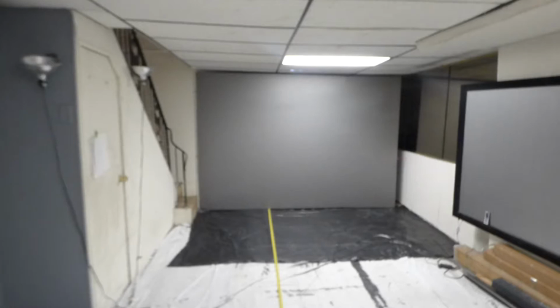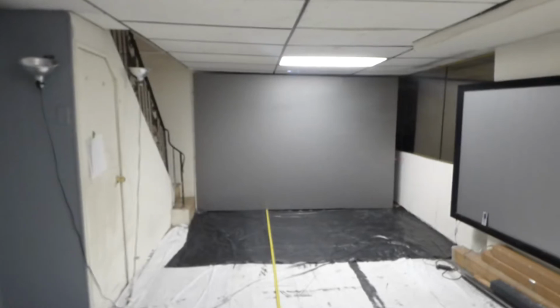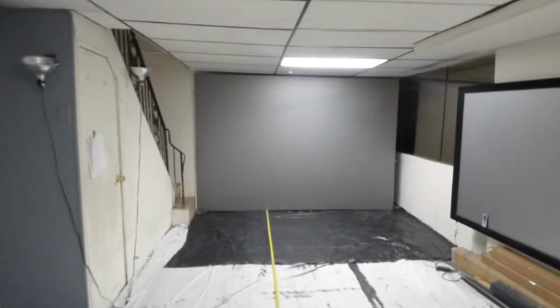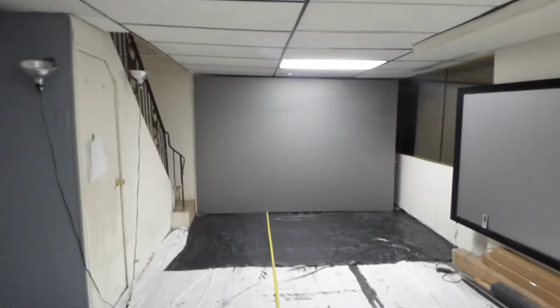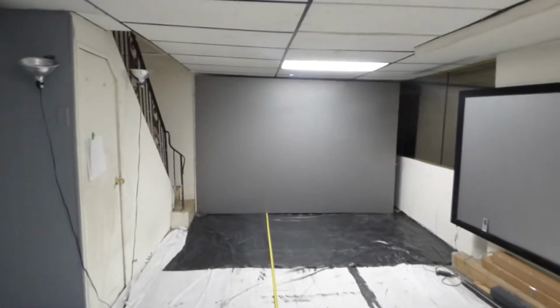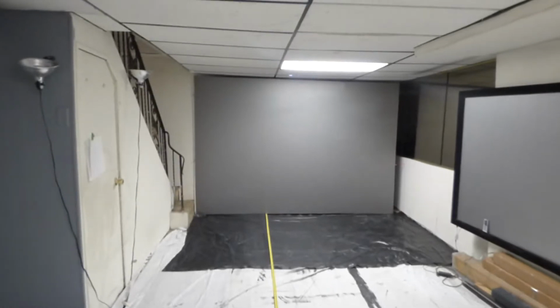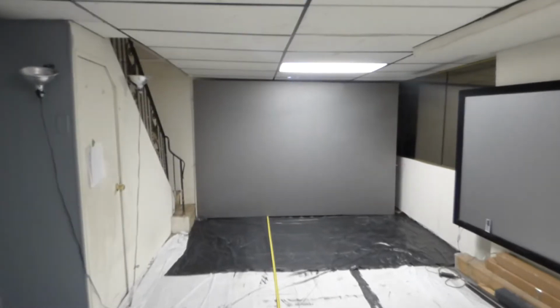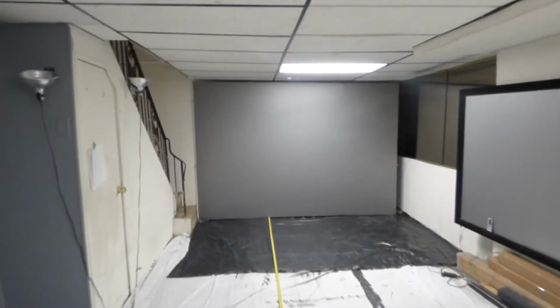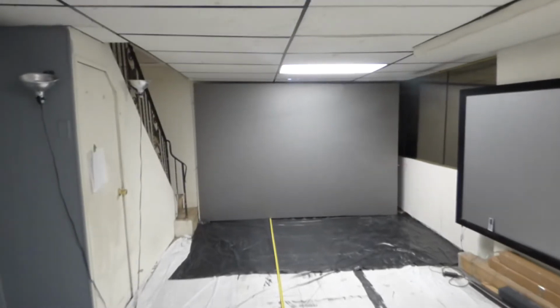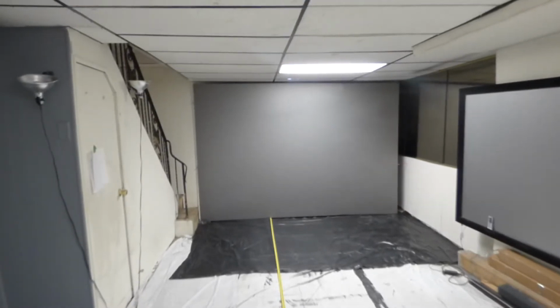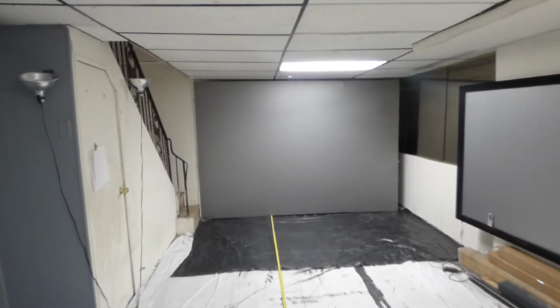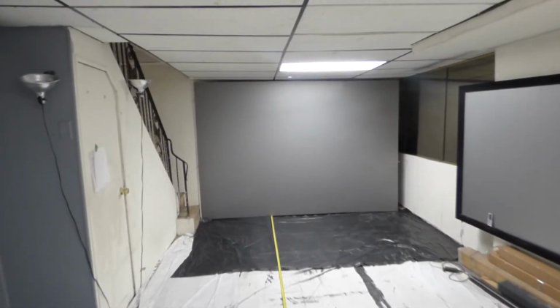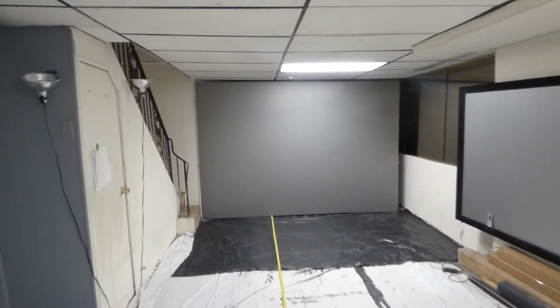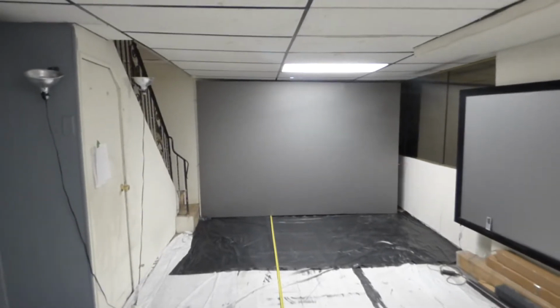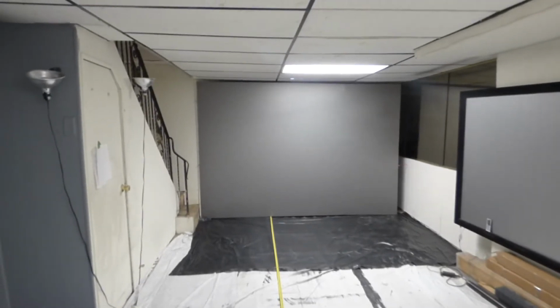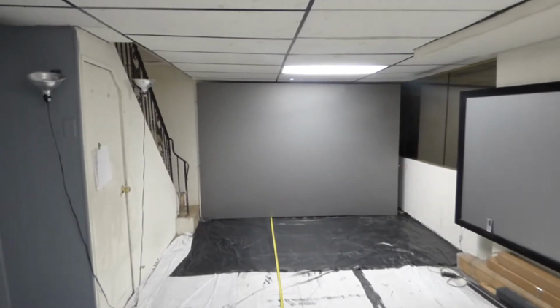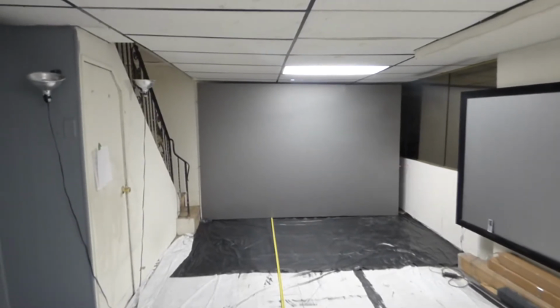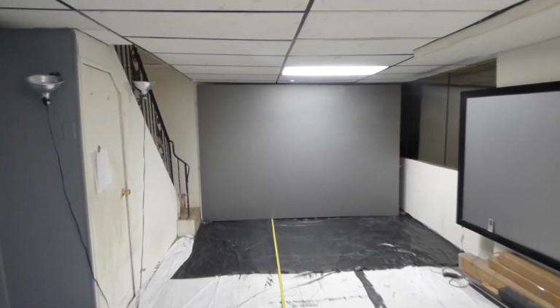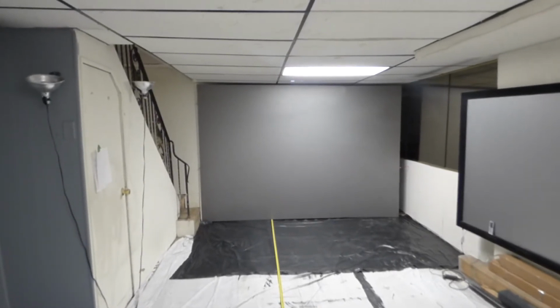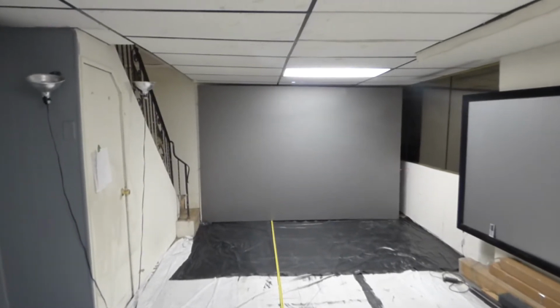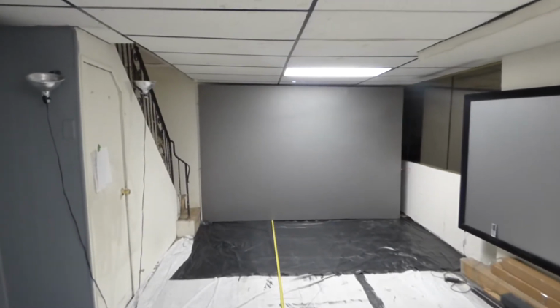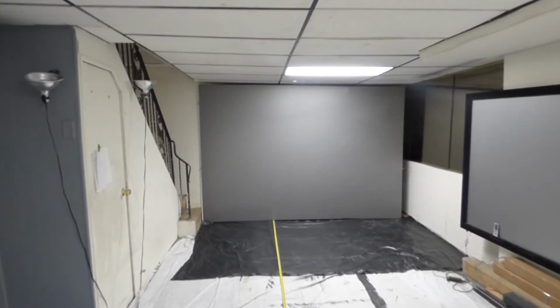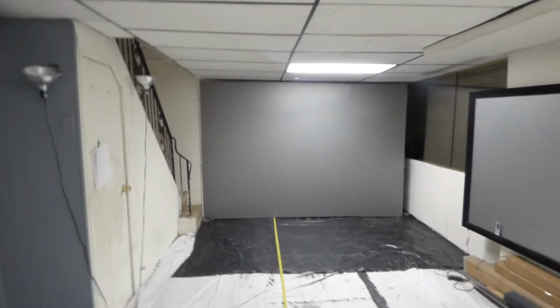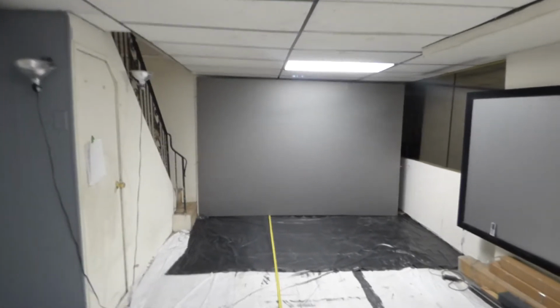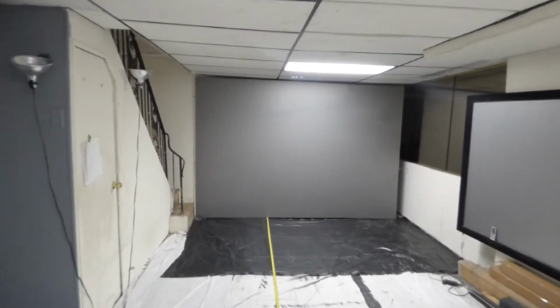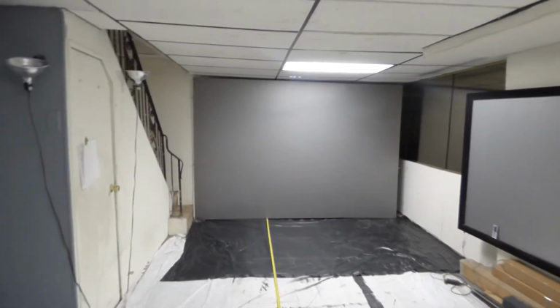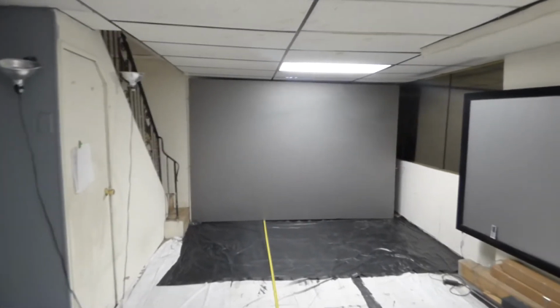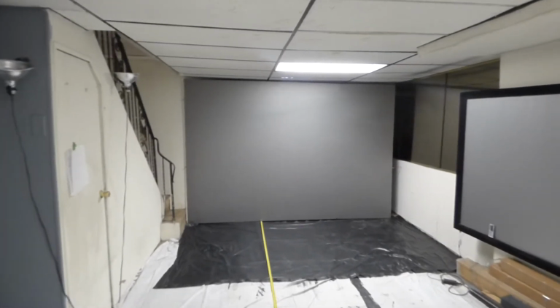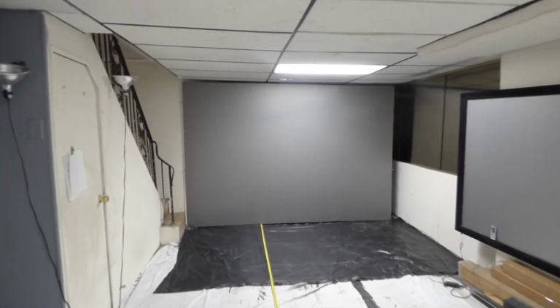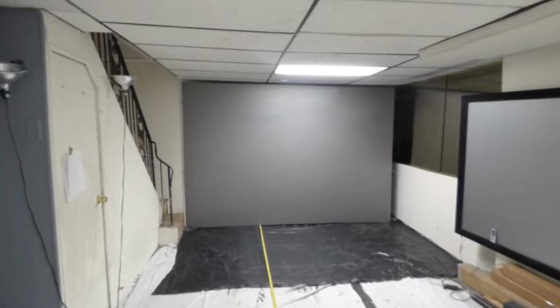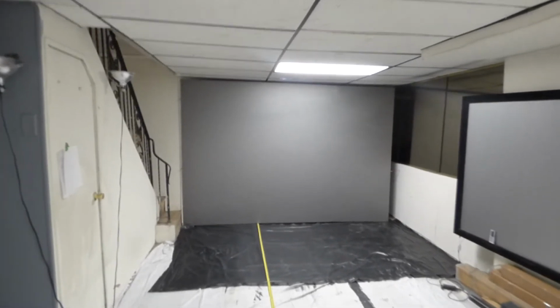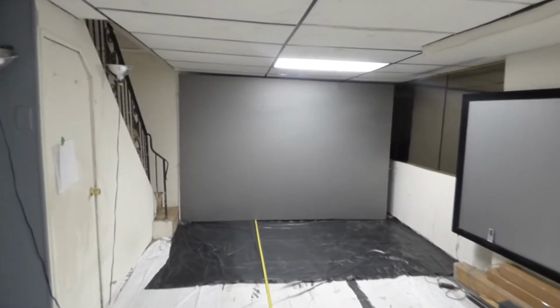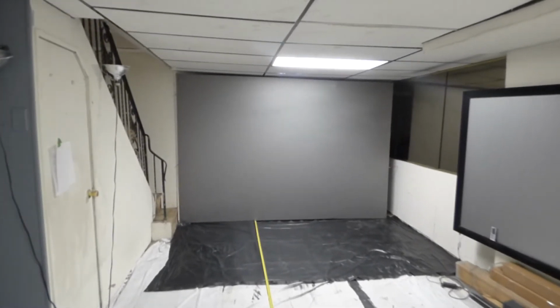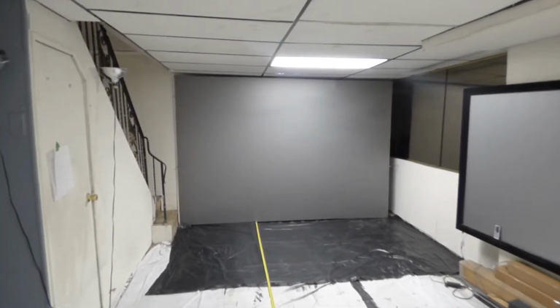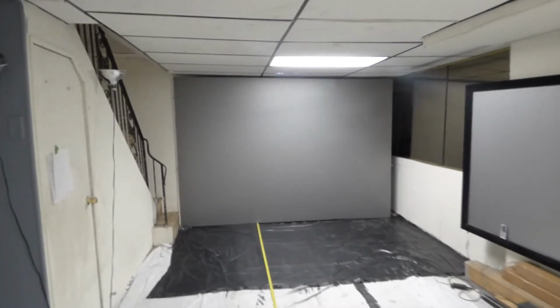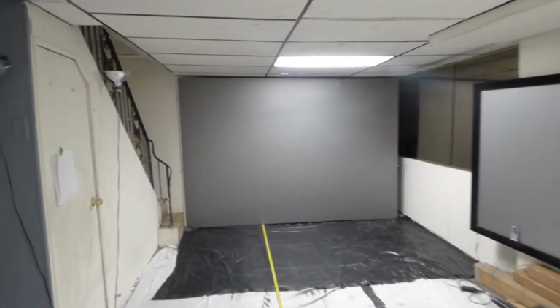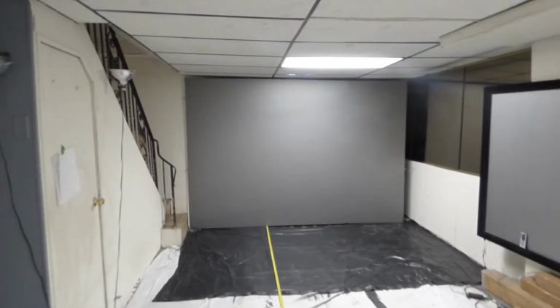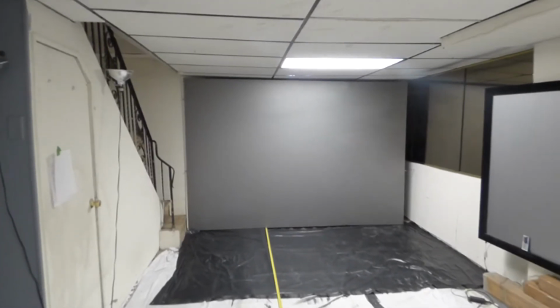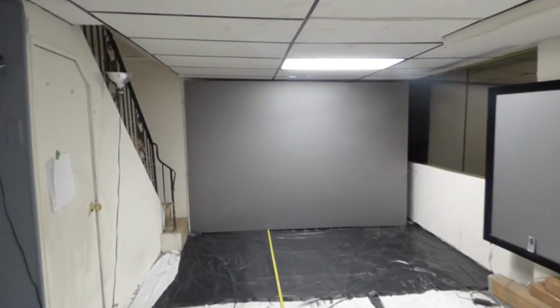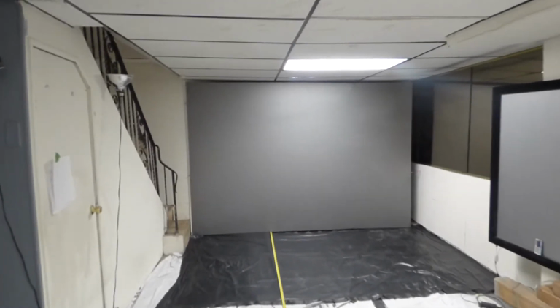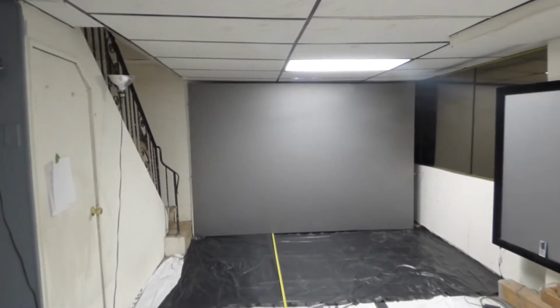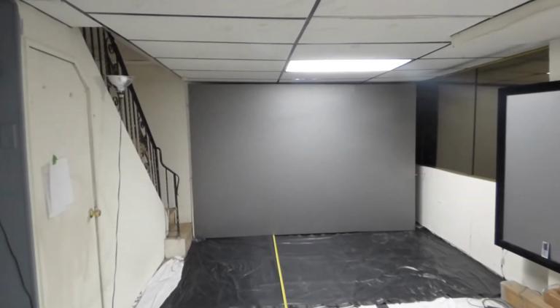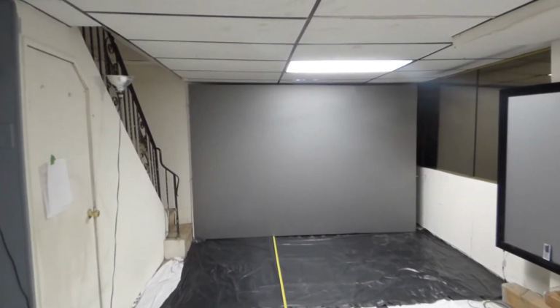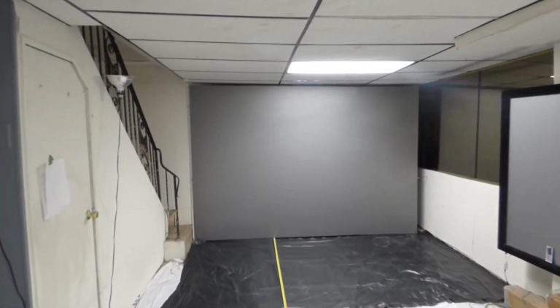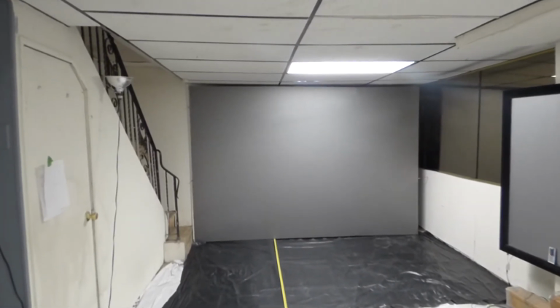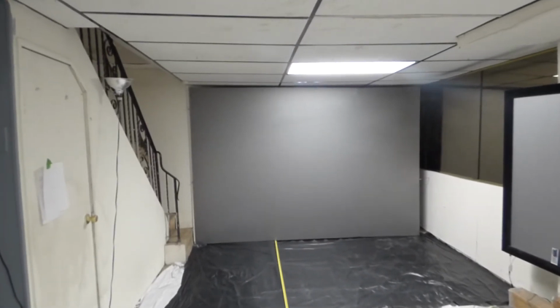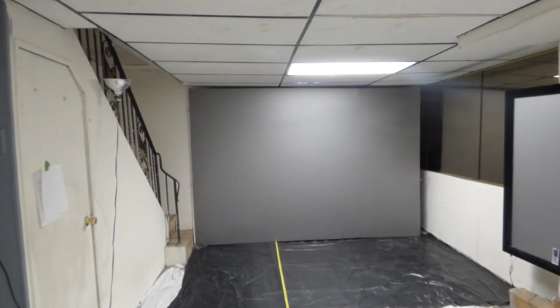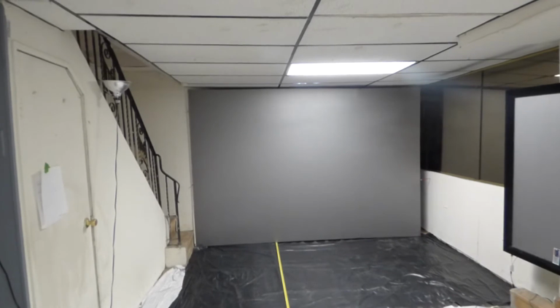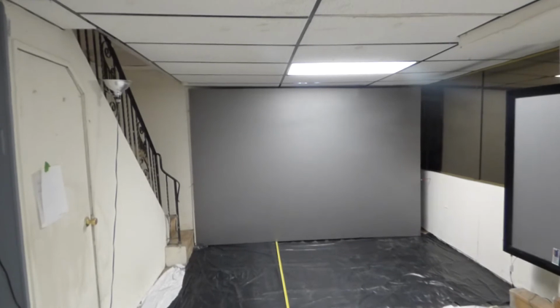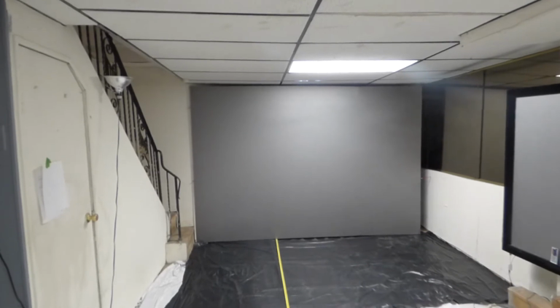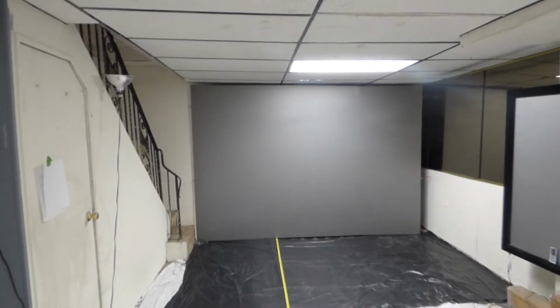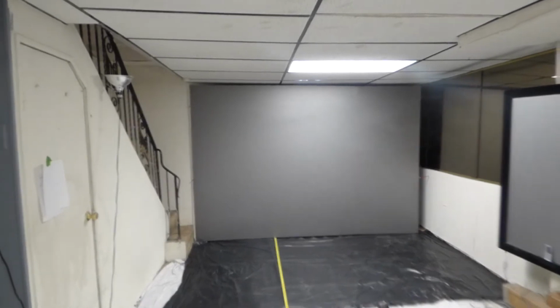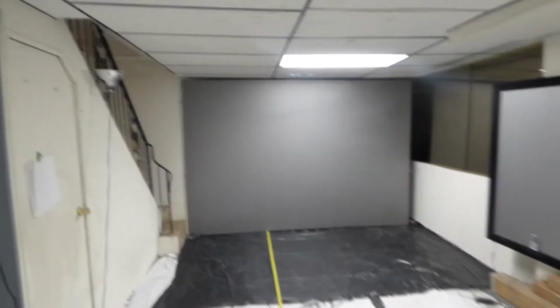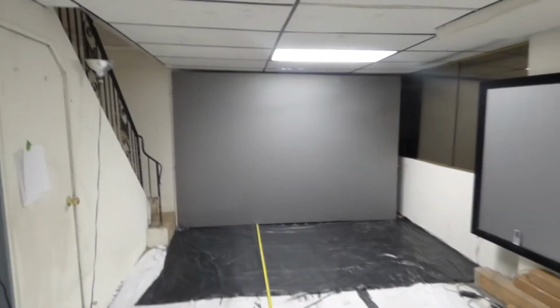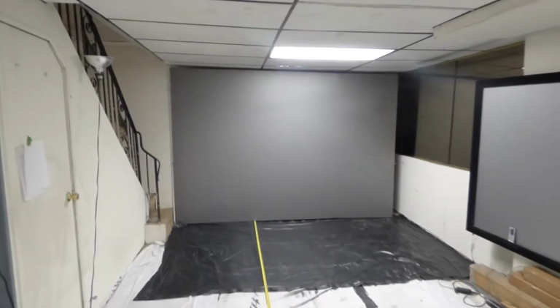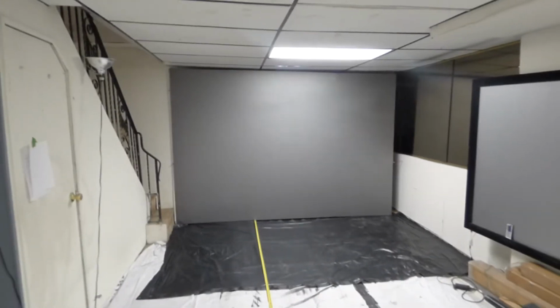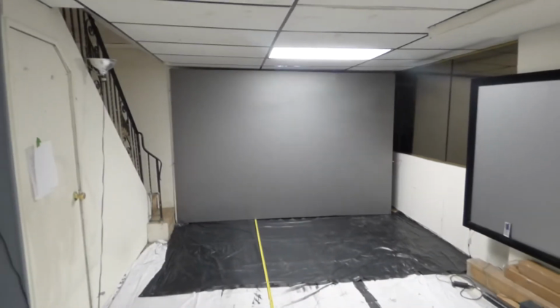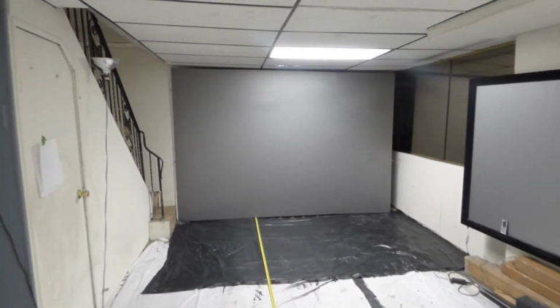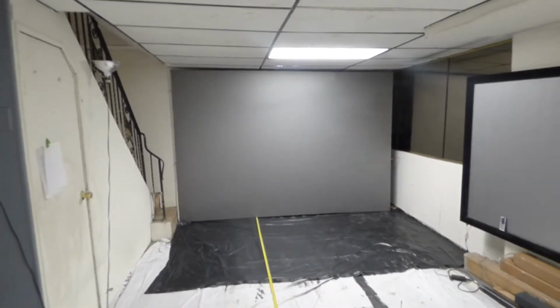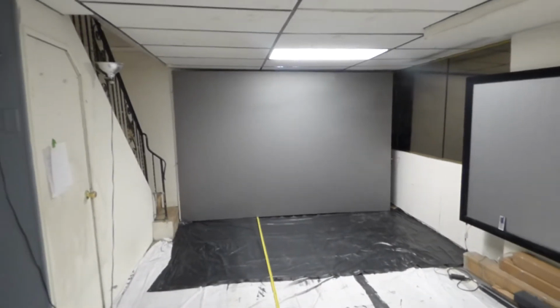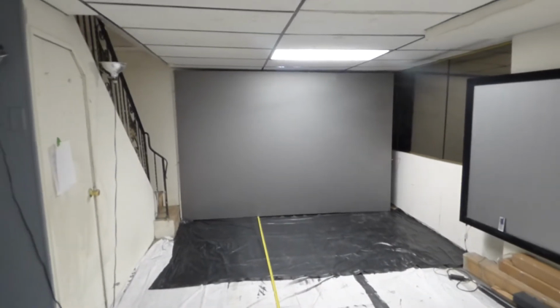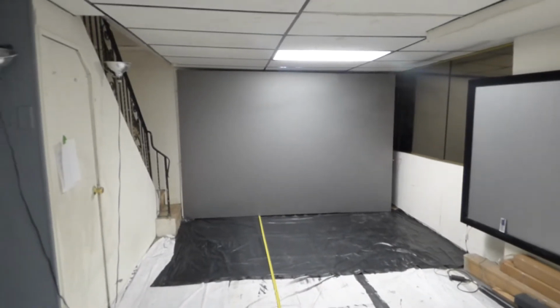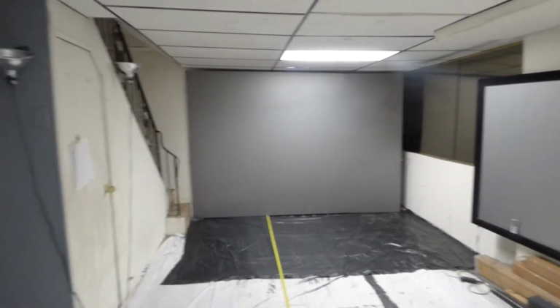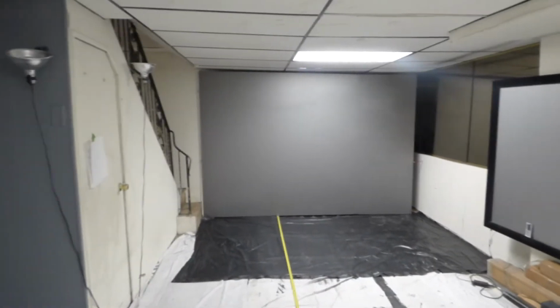Hey, how's everybody doing out there? My name is Kenneth Bird. I'm the creator of Crystal Witch Technology Projection screen using Smart Technology Gain.